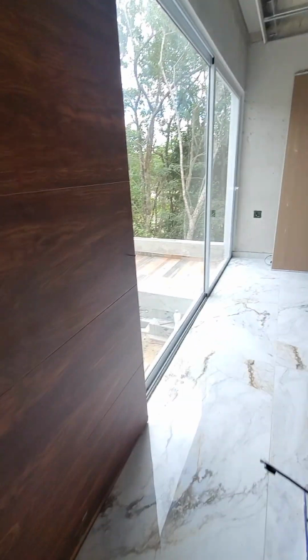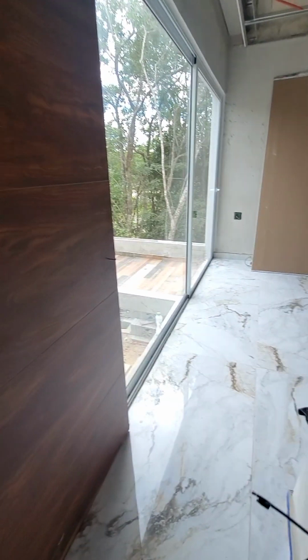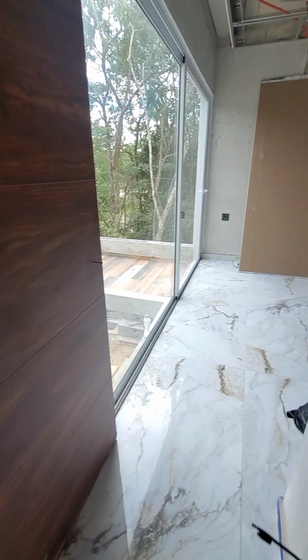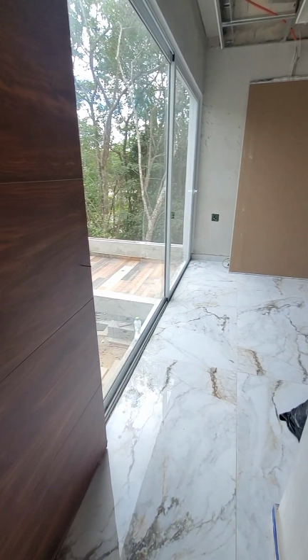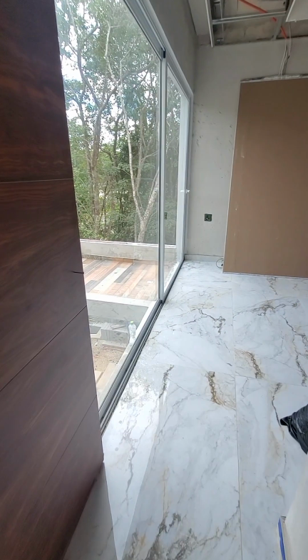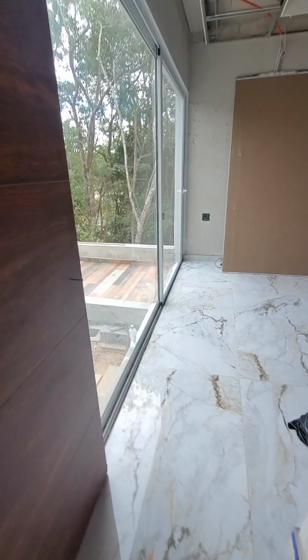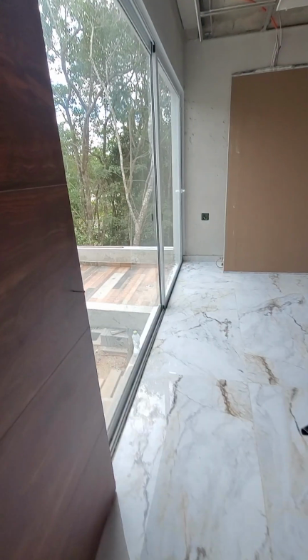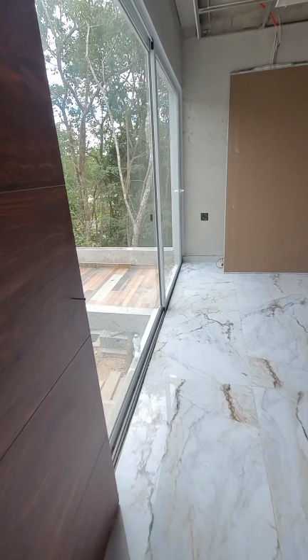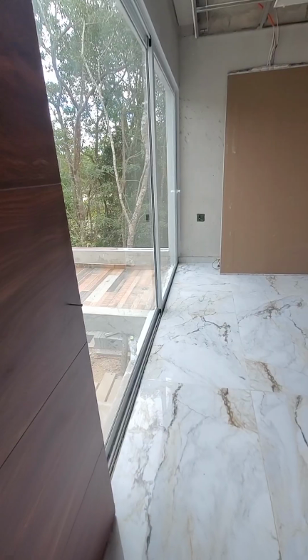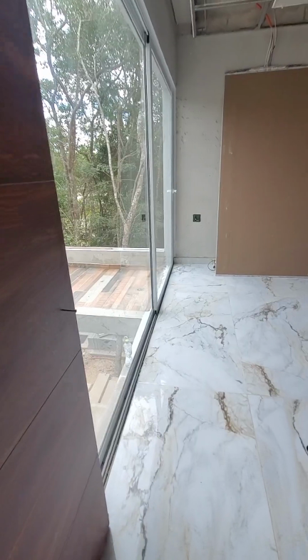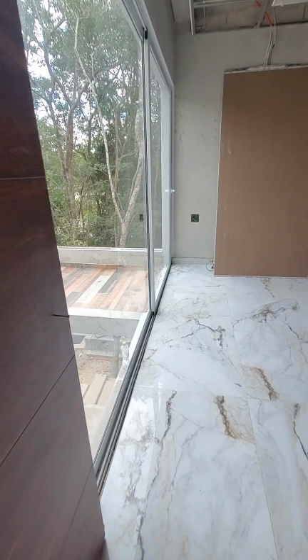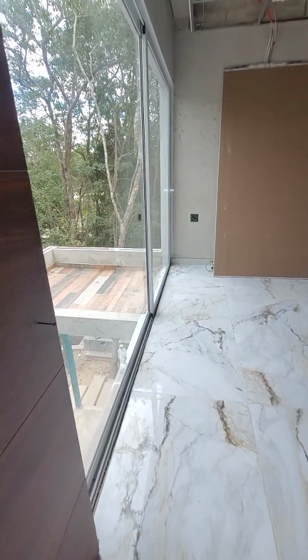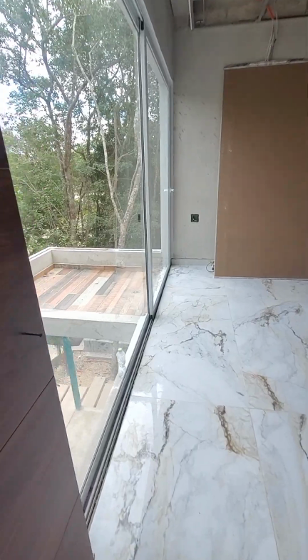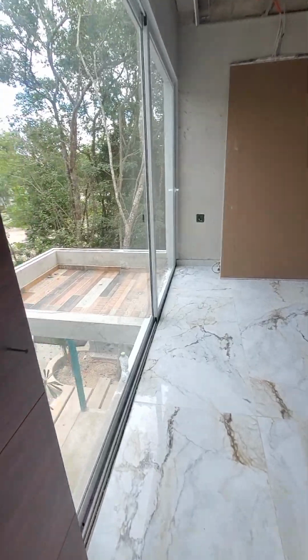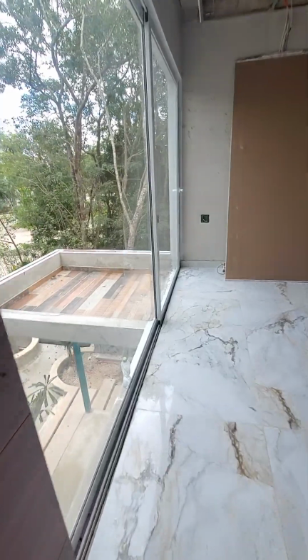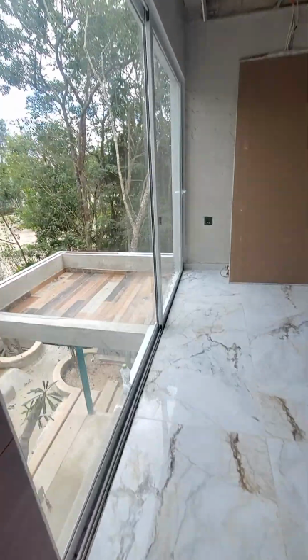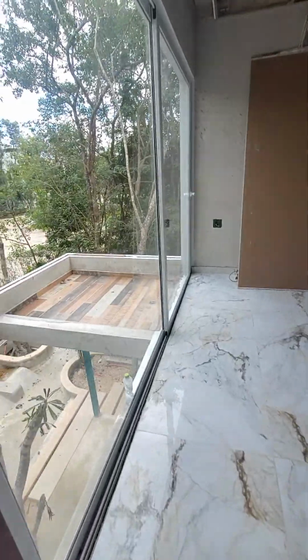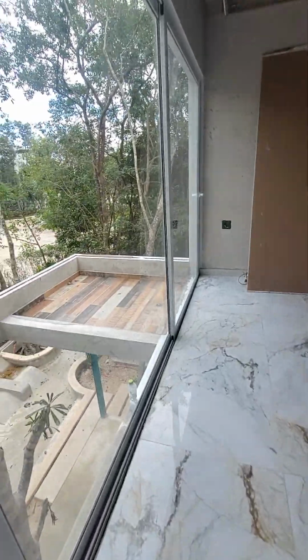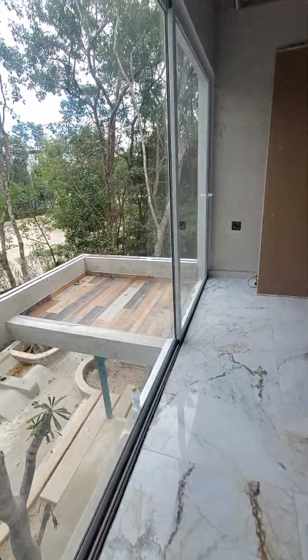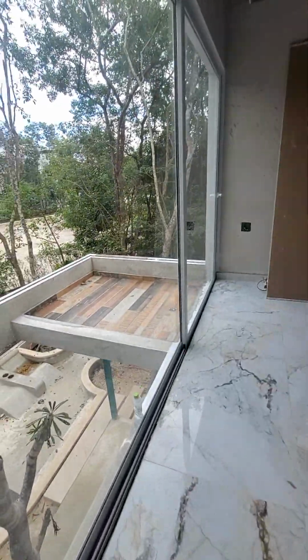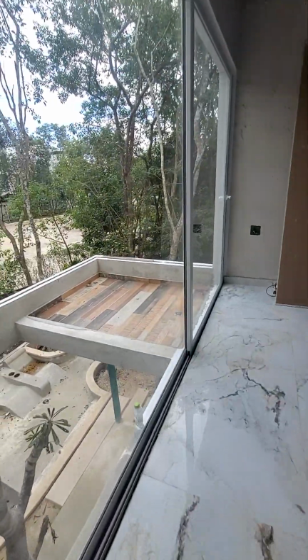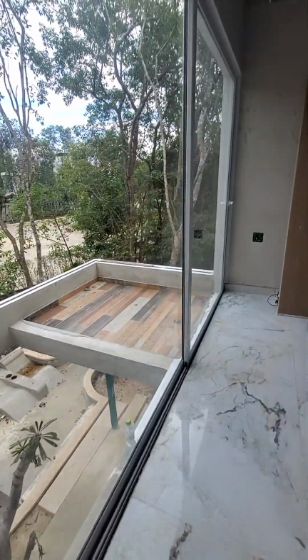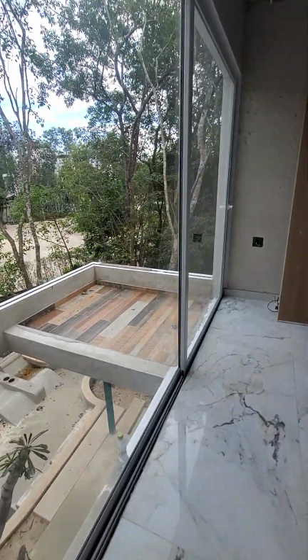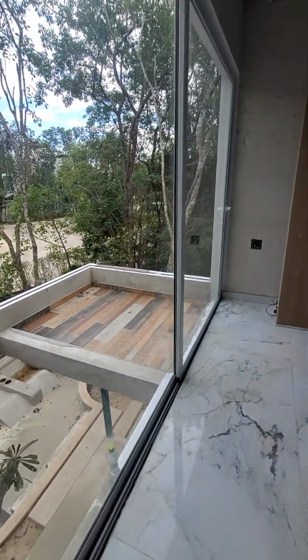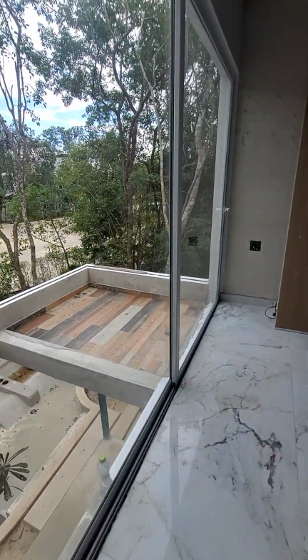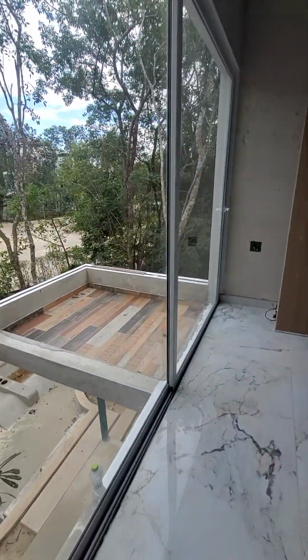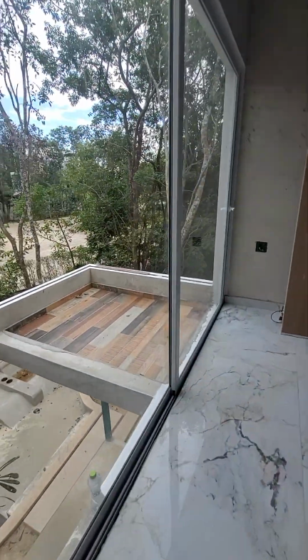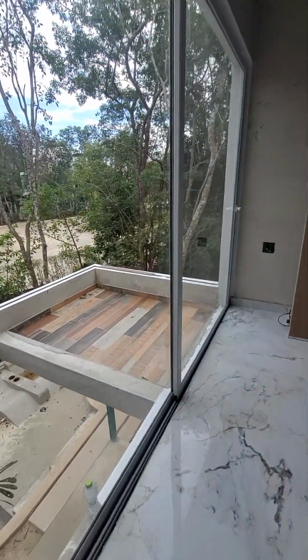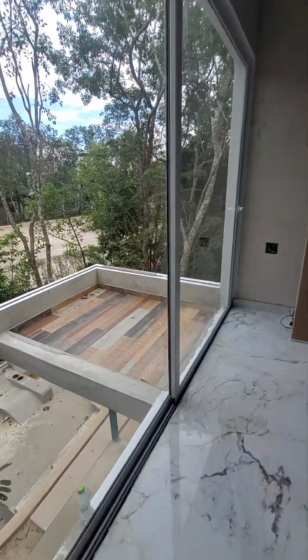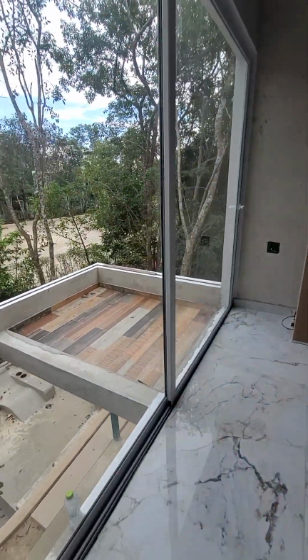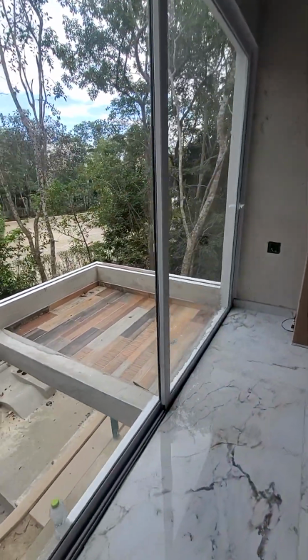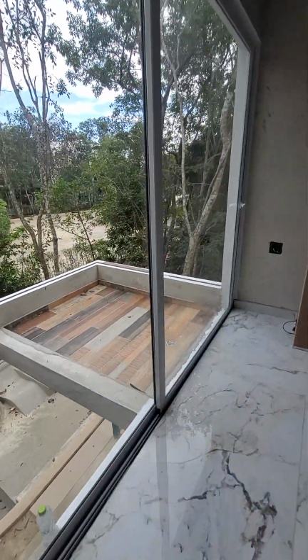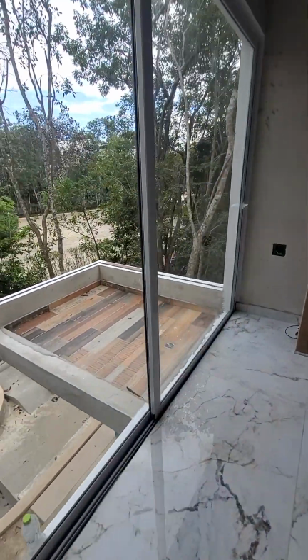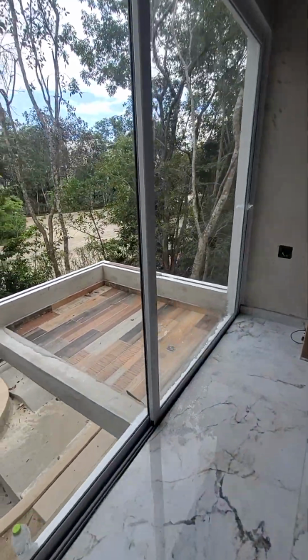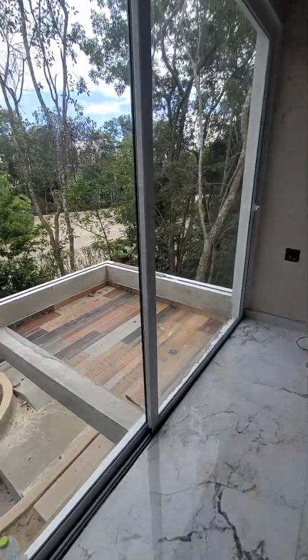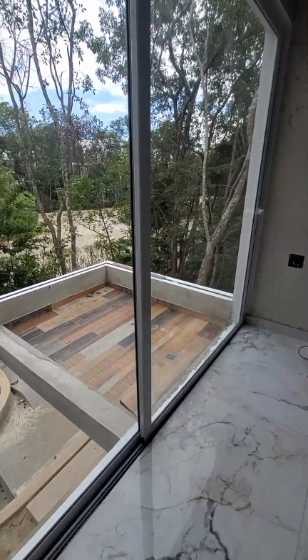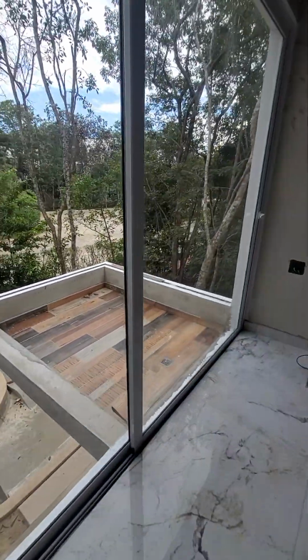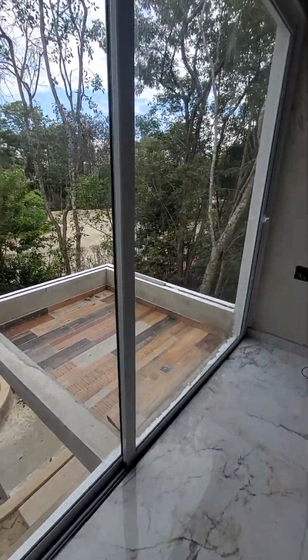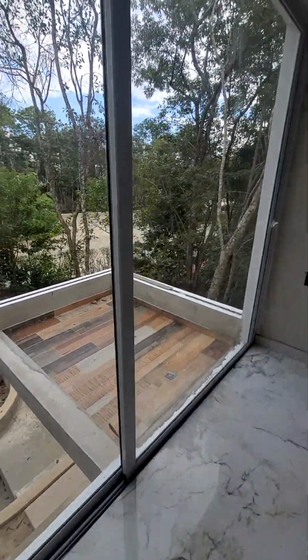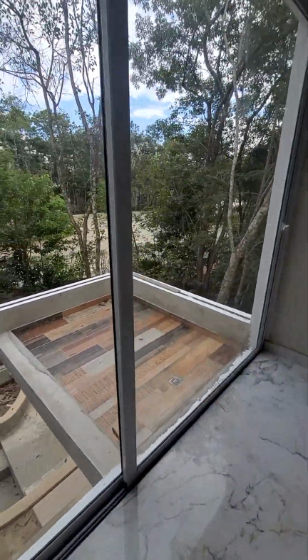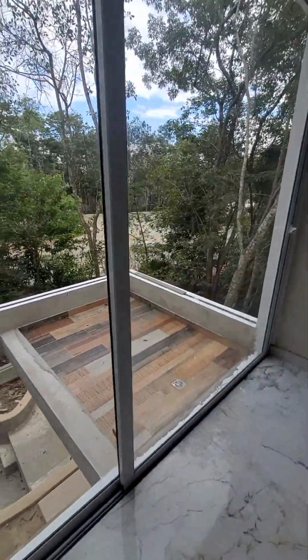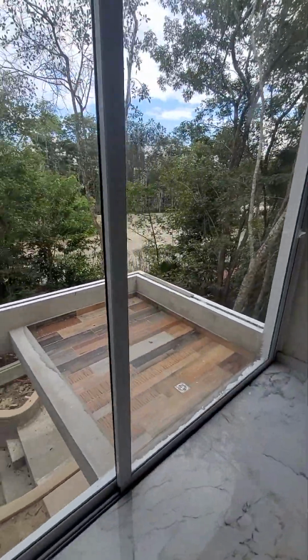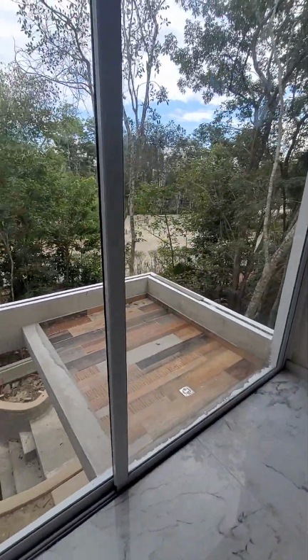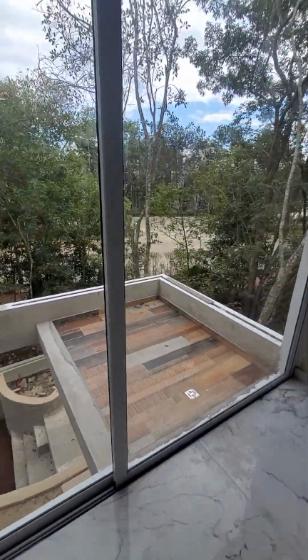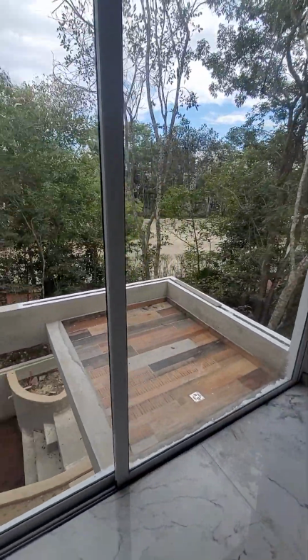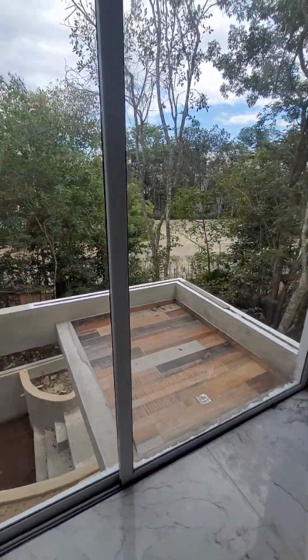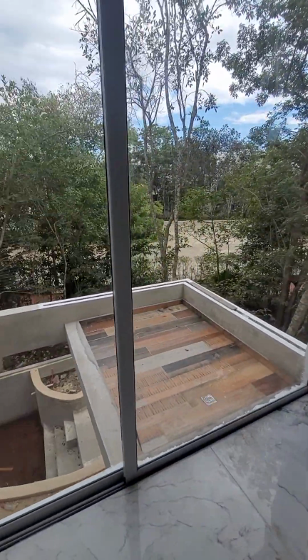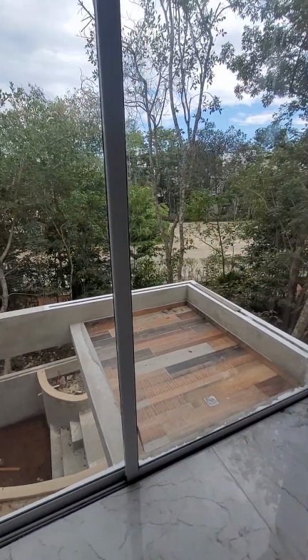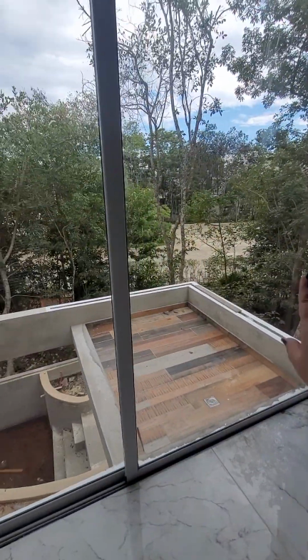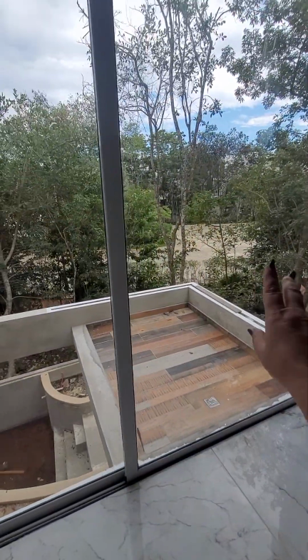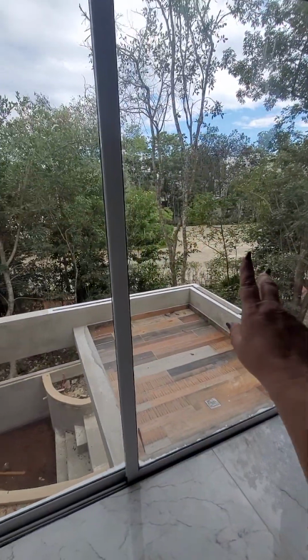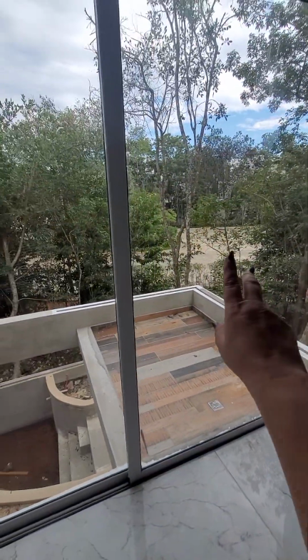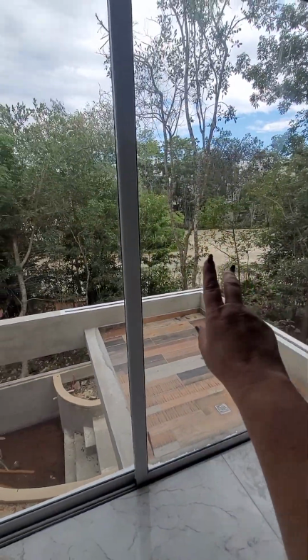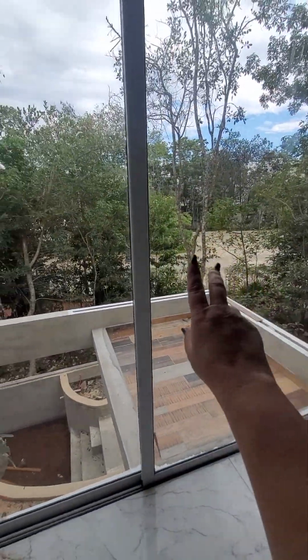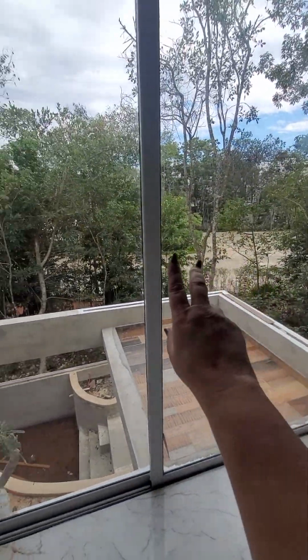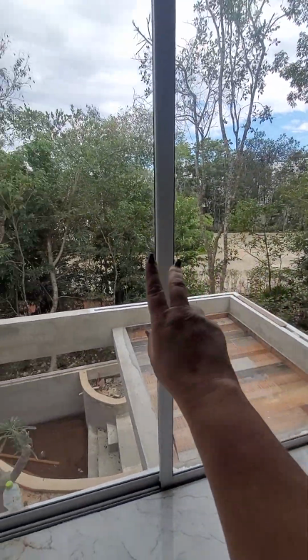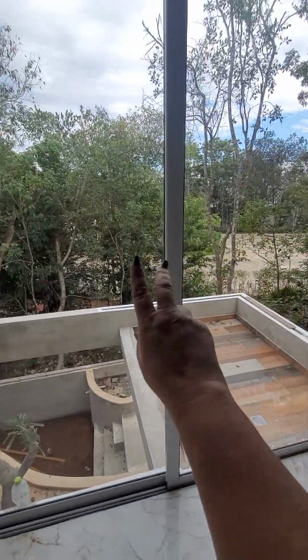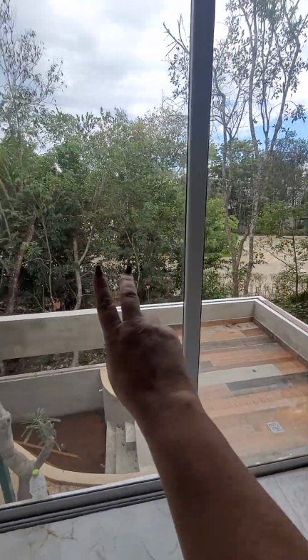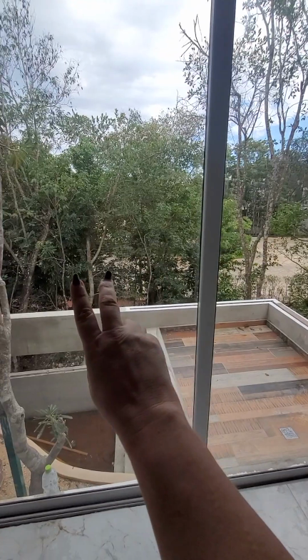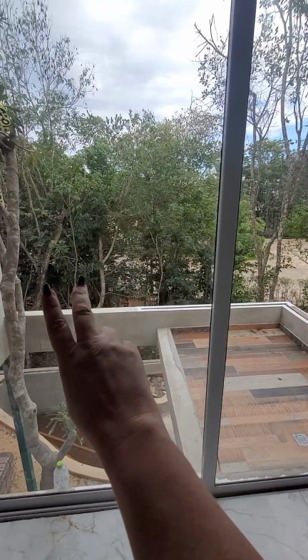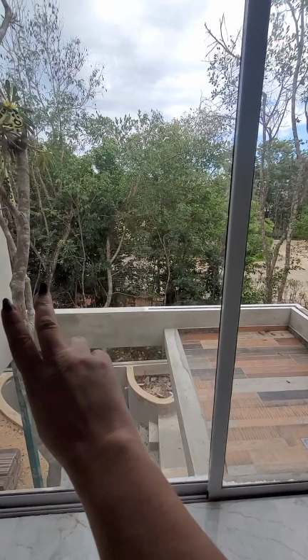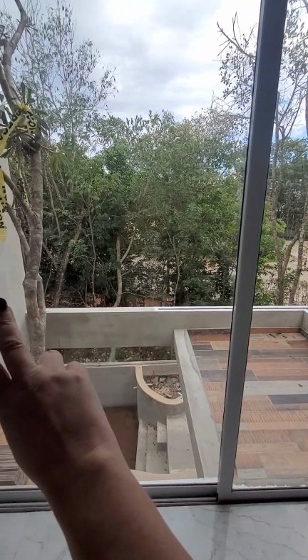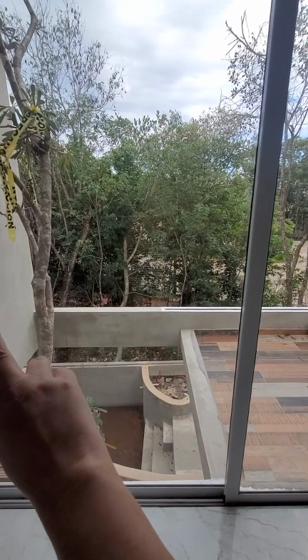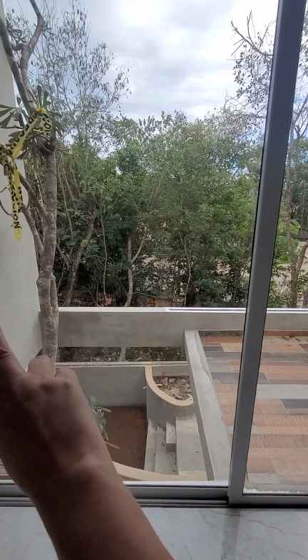This is our other bedroom with its own little porch, and this door slides all the way back as well.